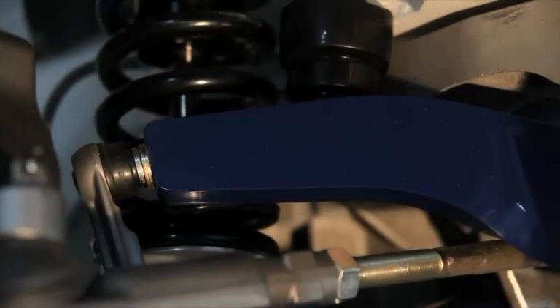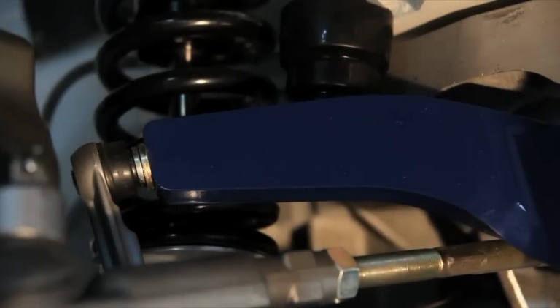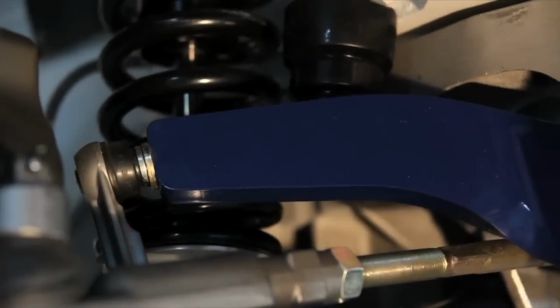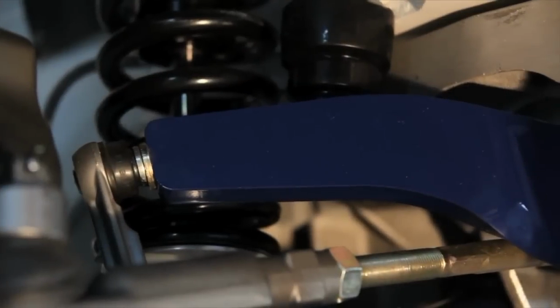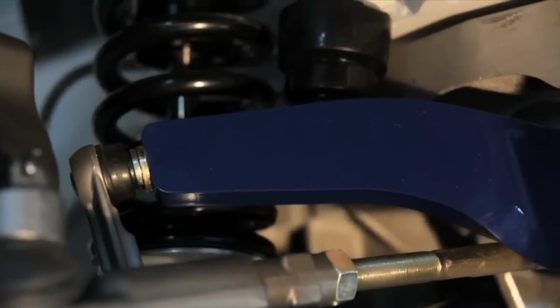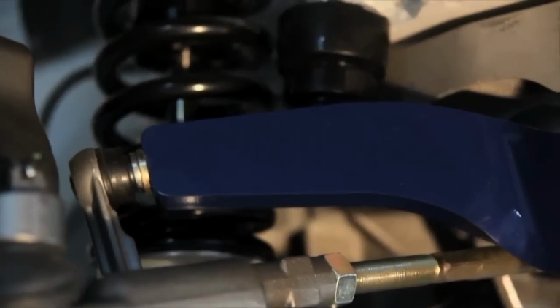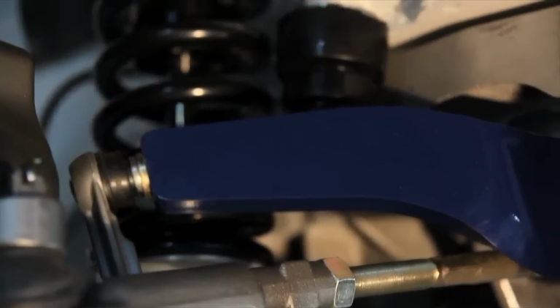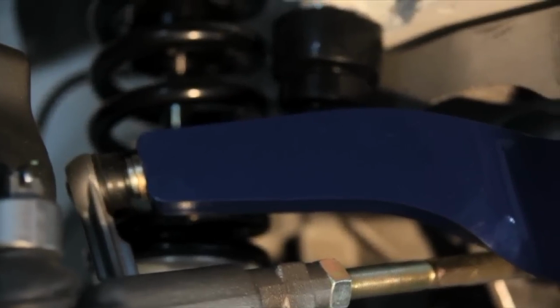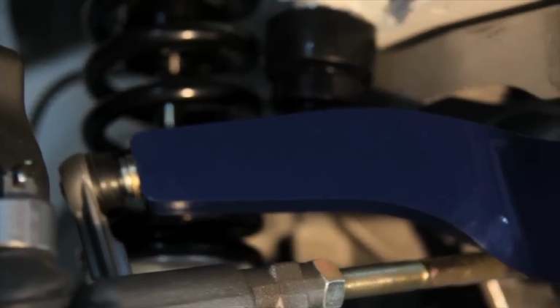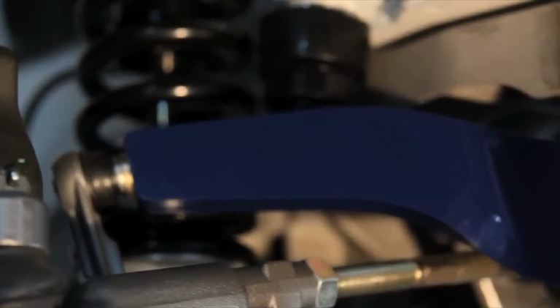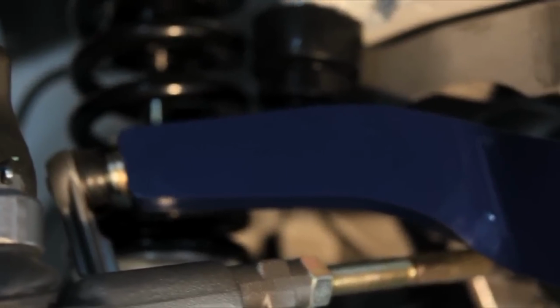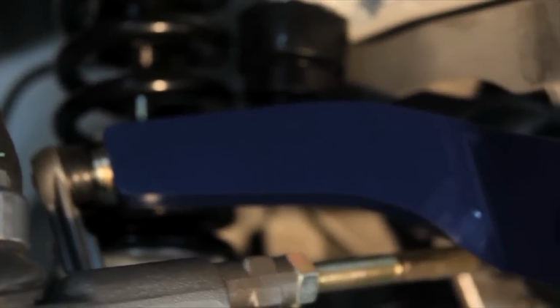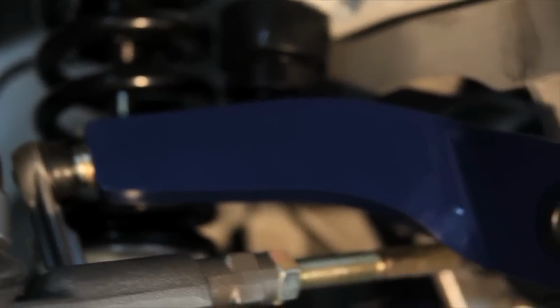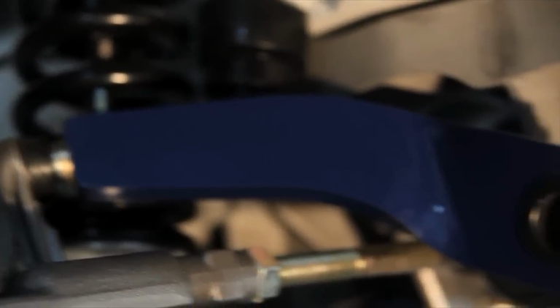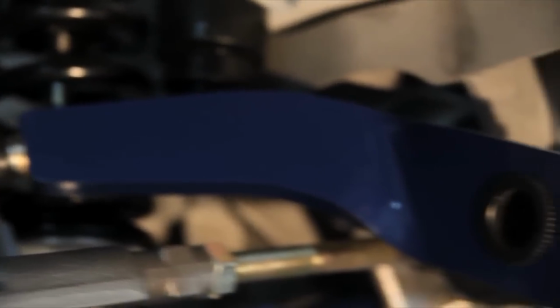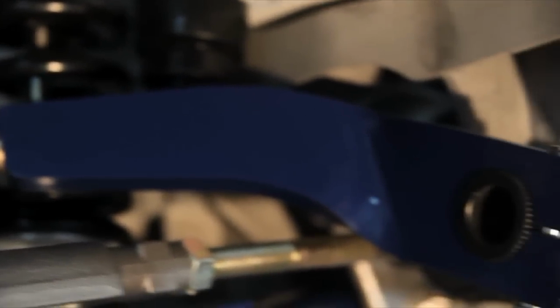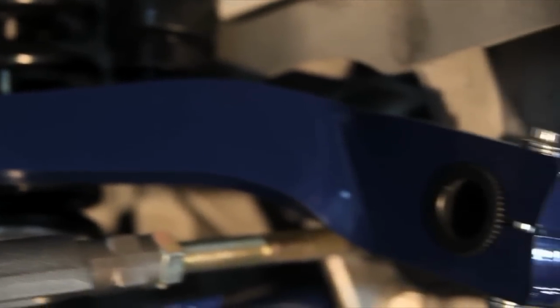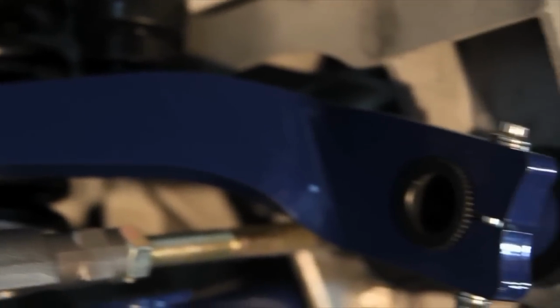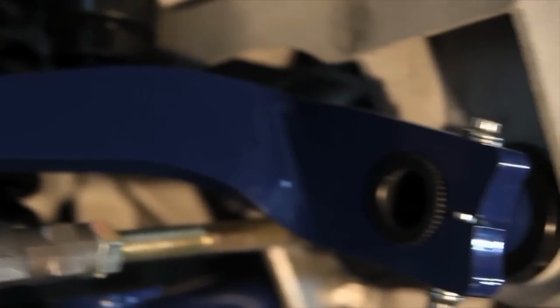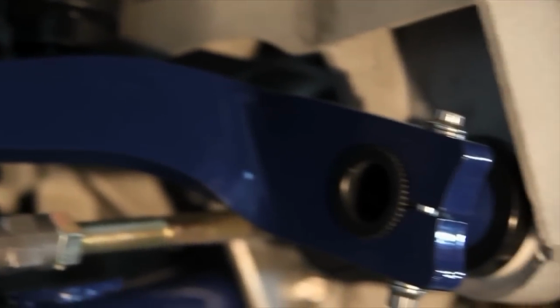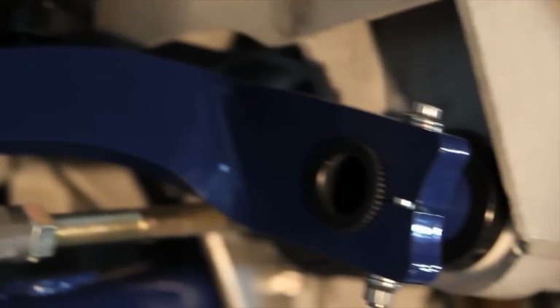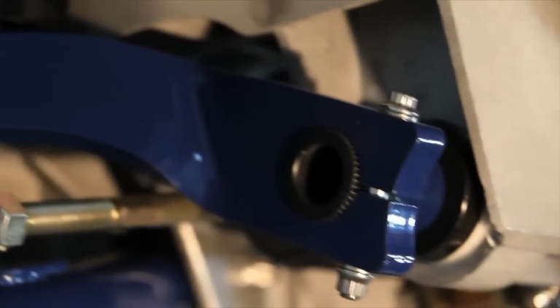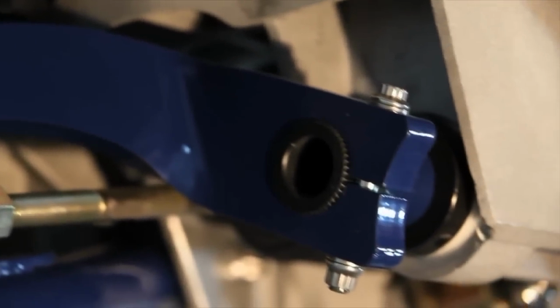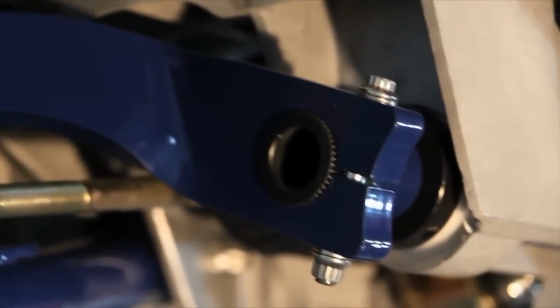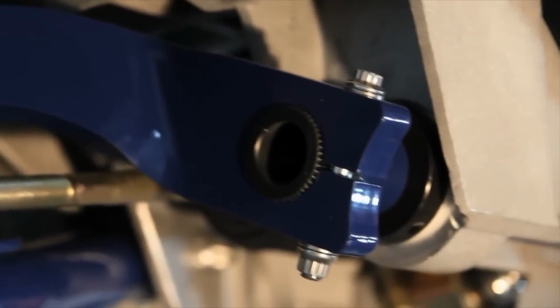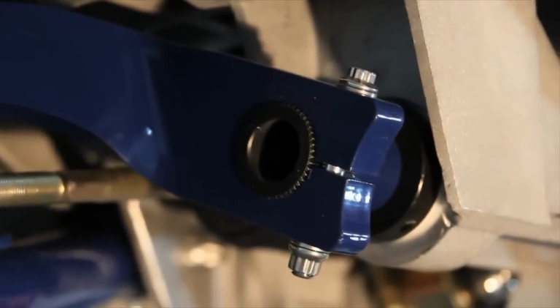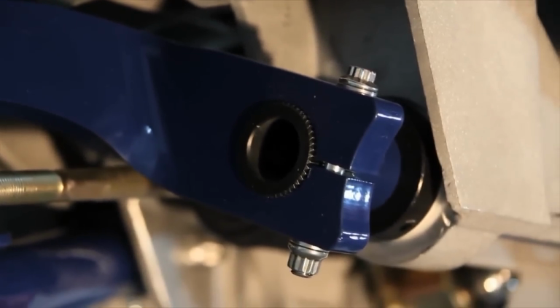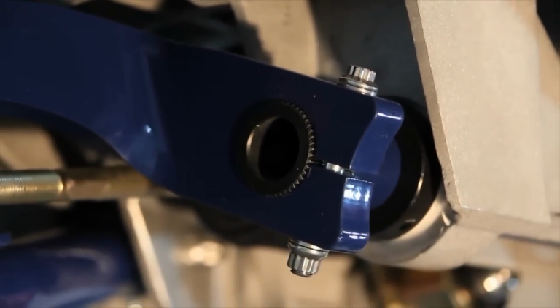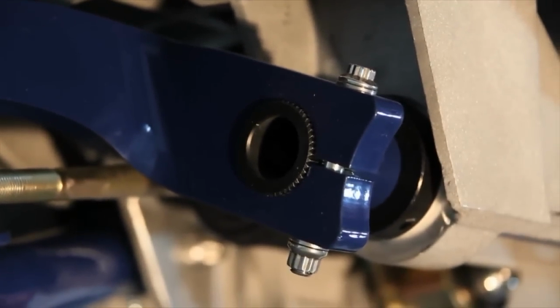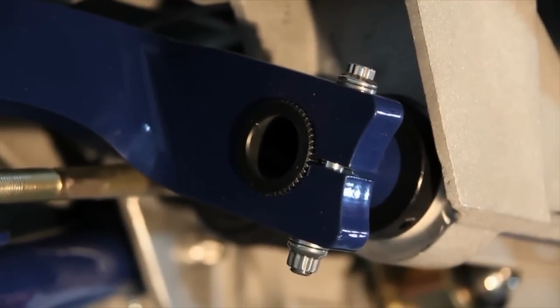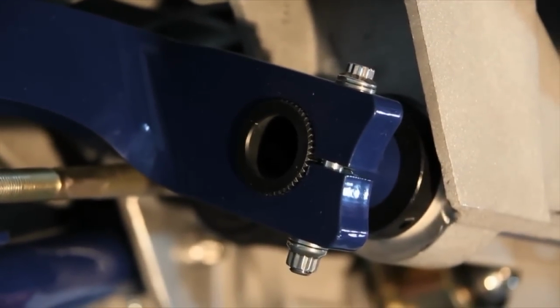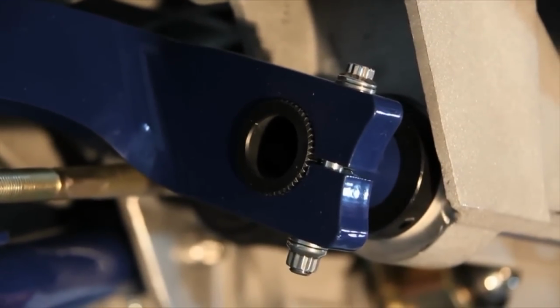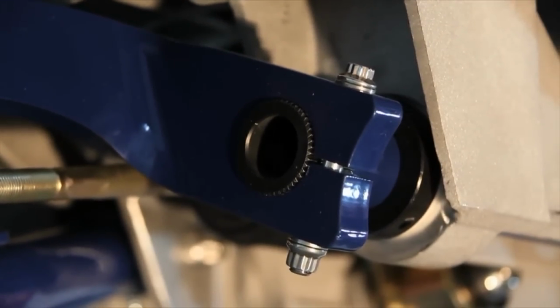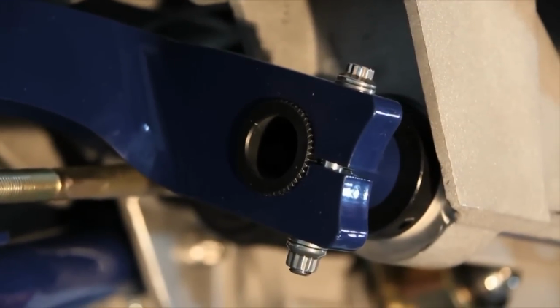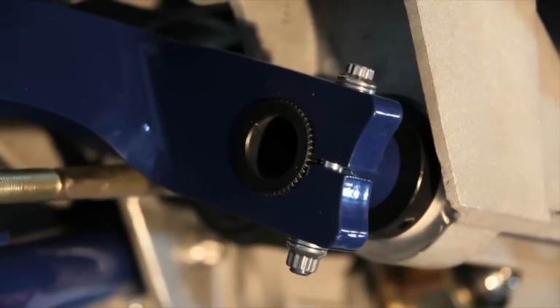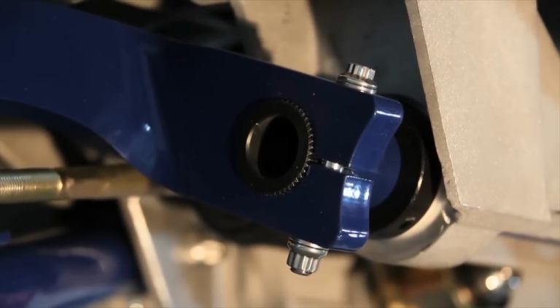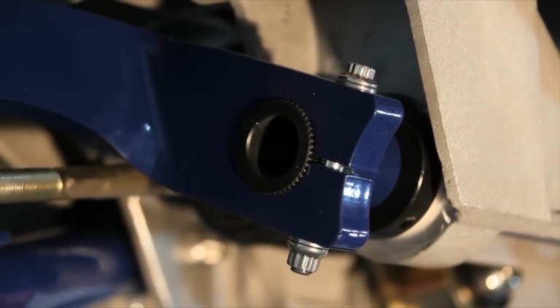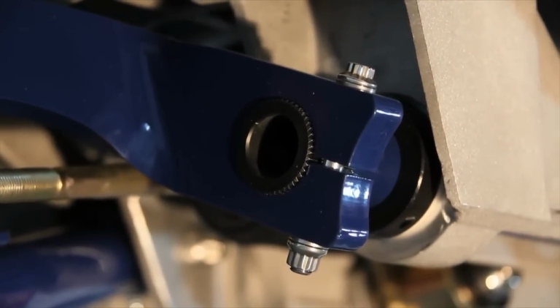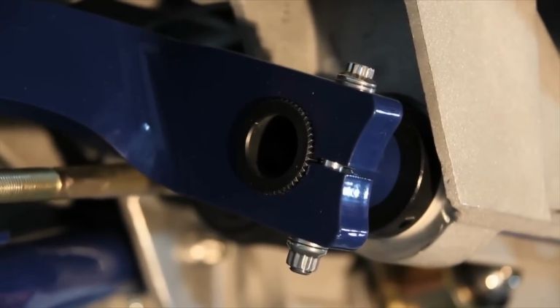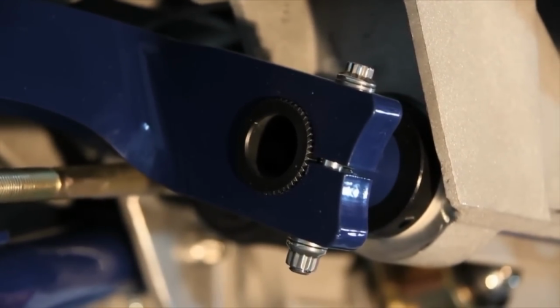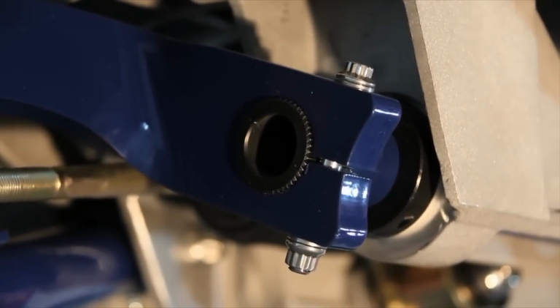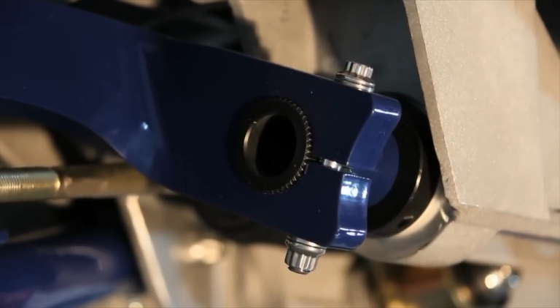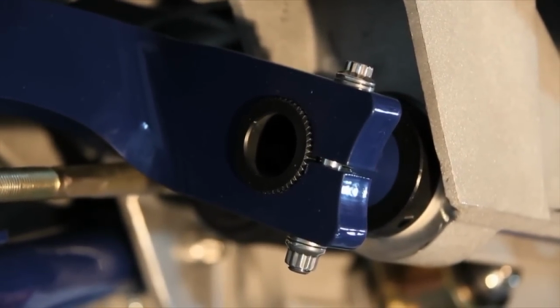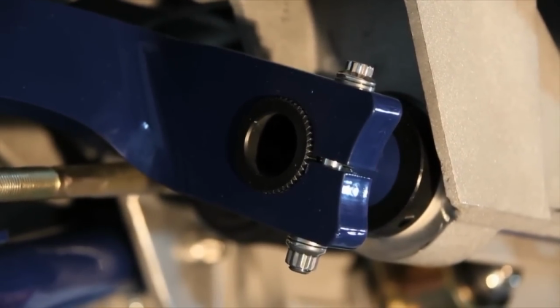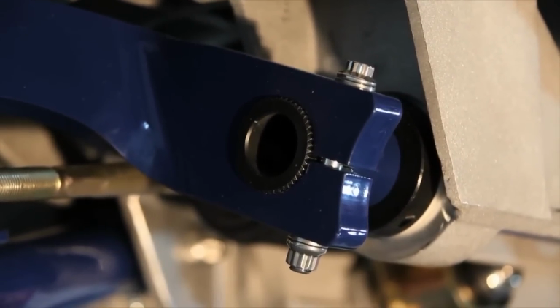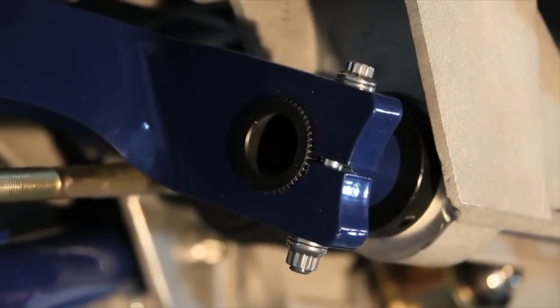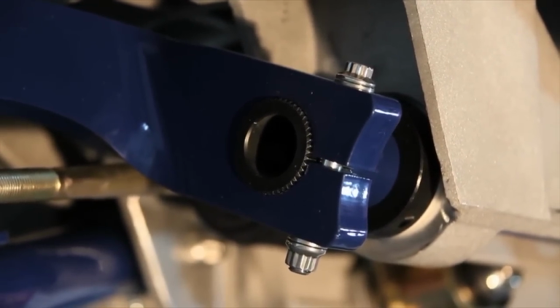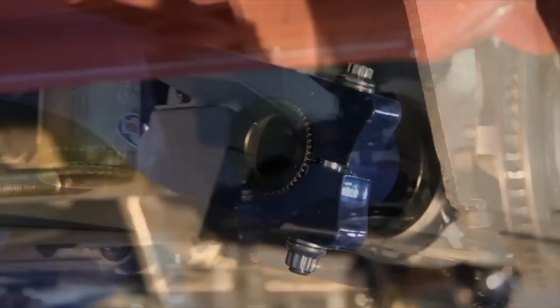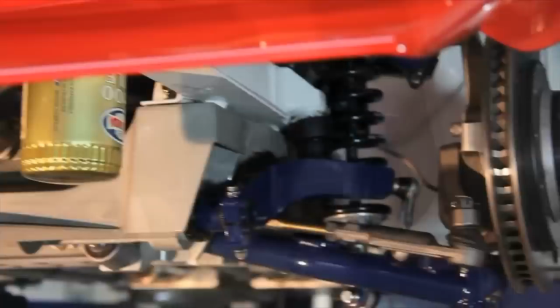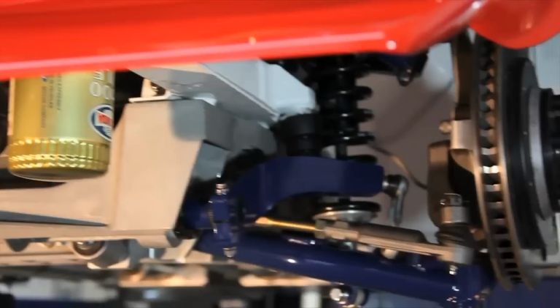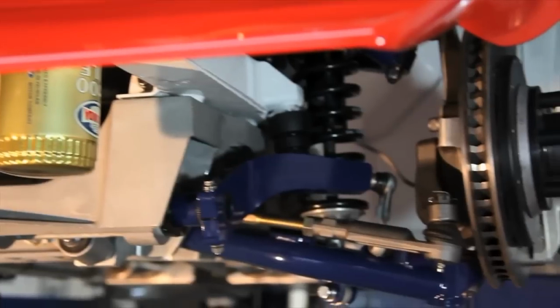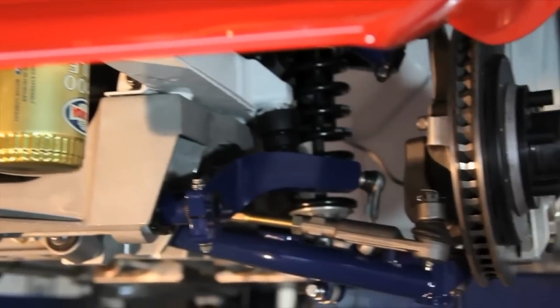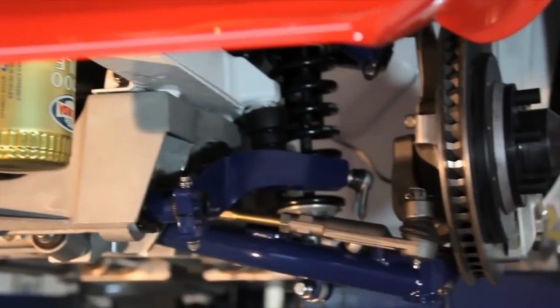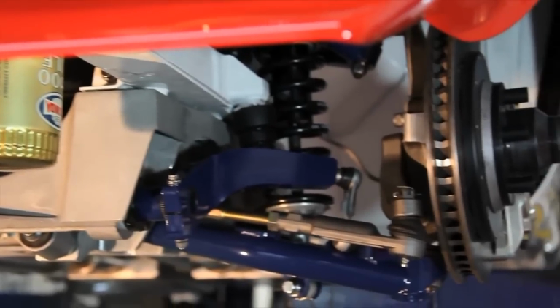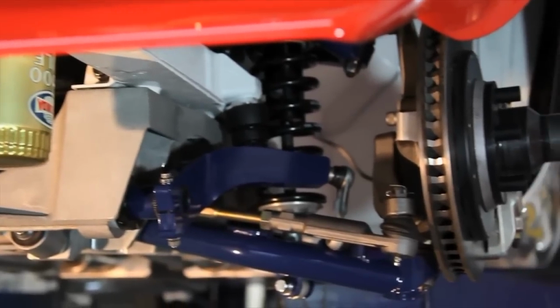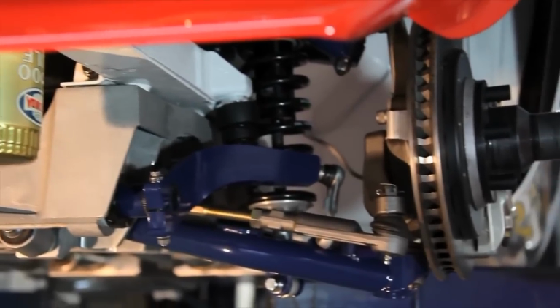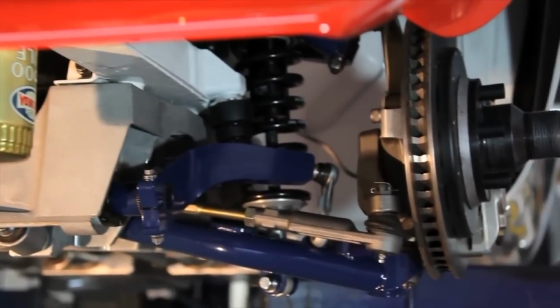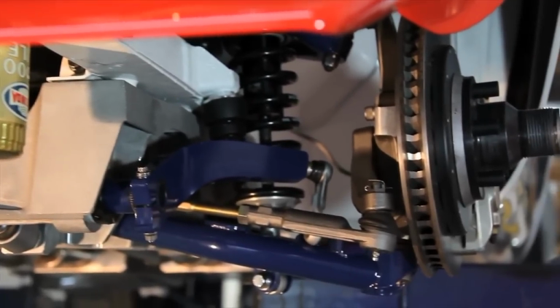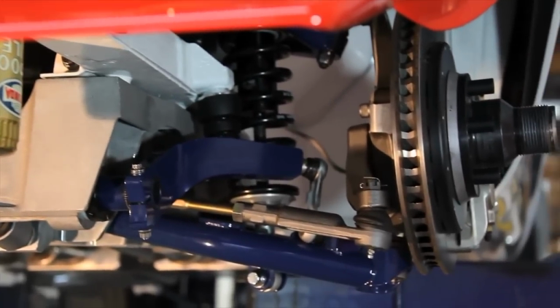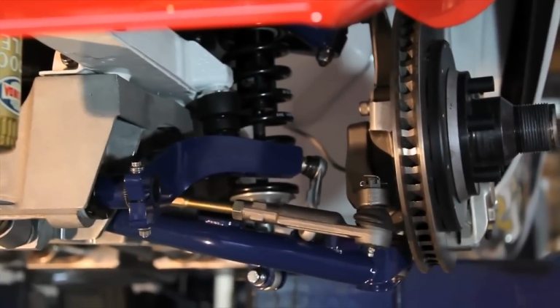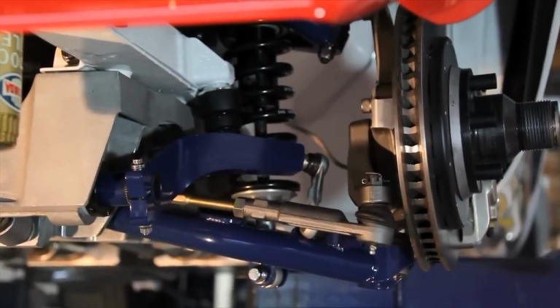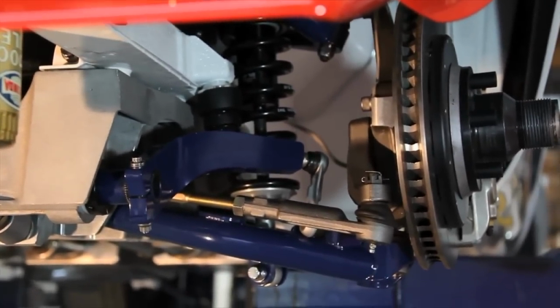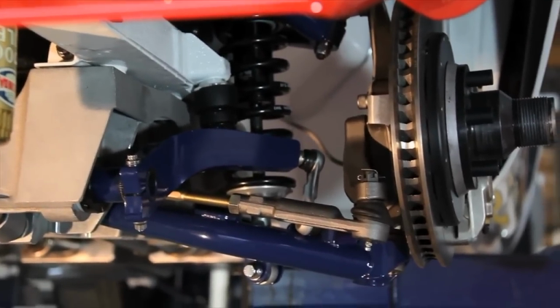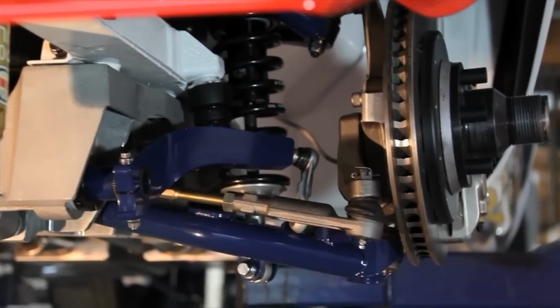Underneath, you've got a really good shot of the sway bar, which is a splined, sprint car-style sway bar with extremely heavy-duty arms.